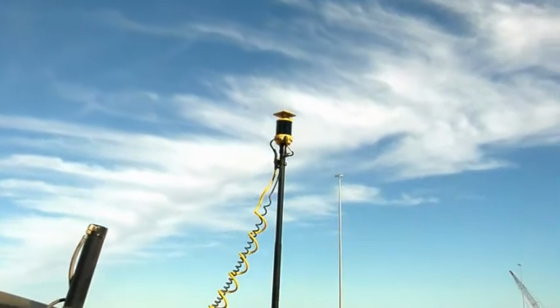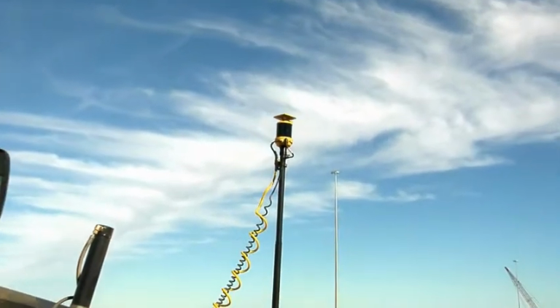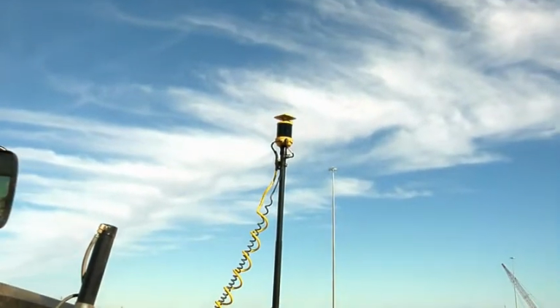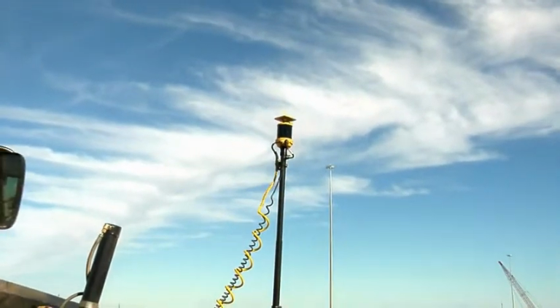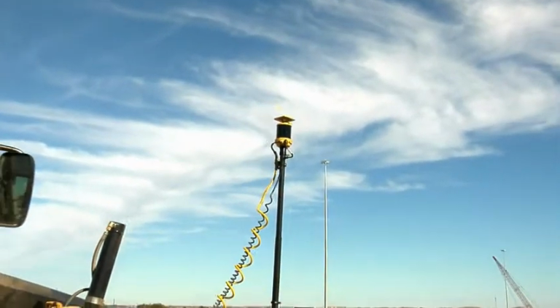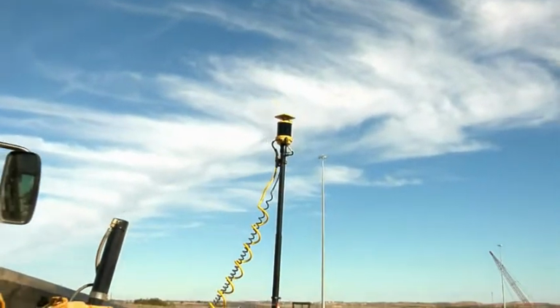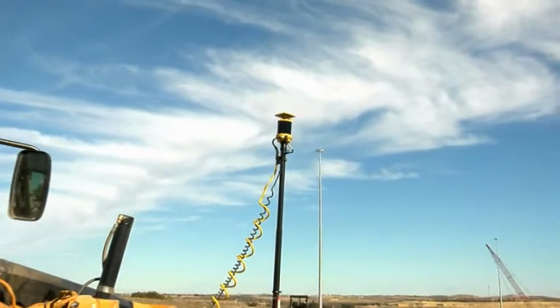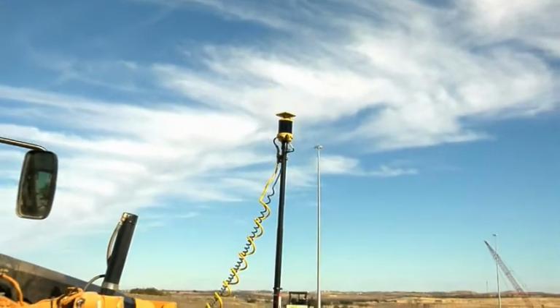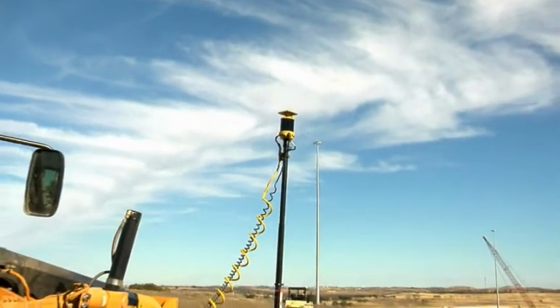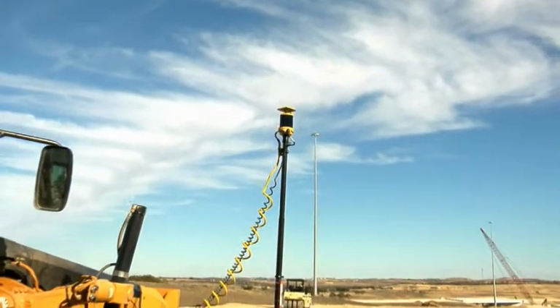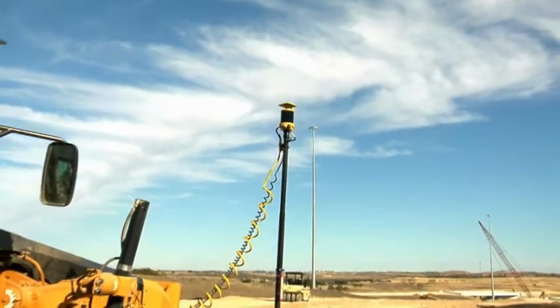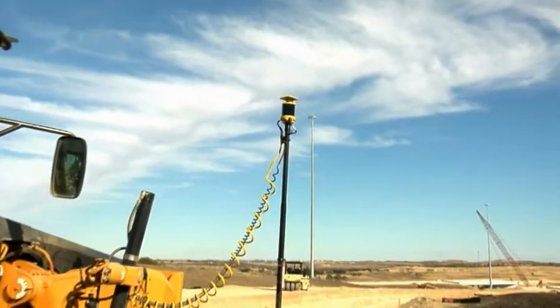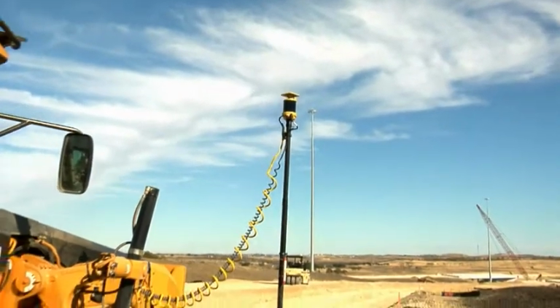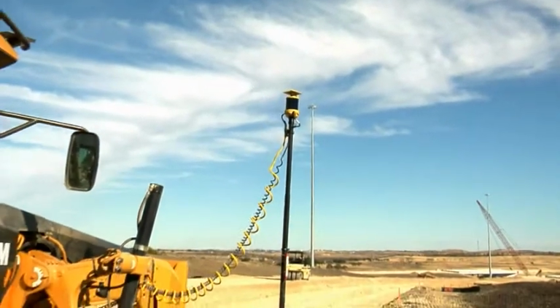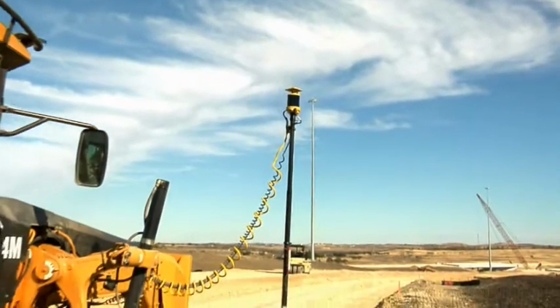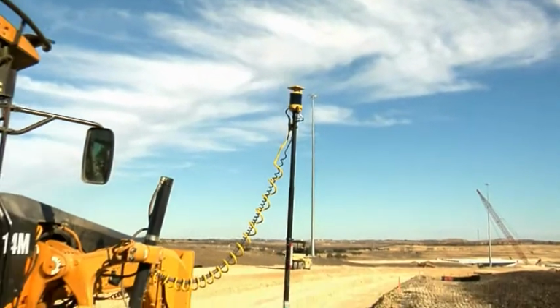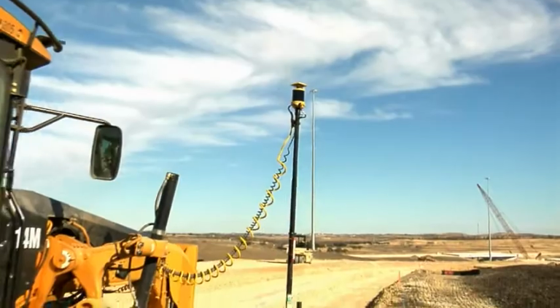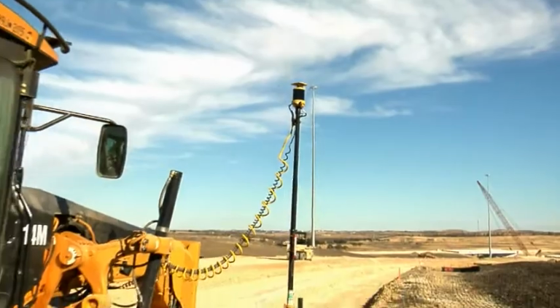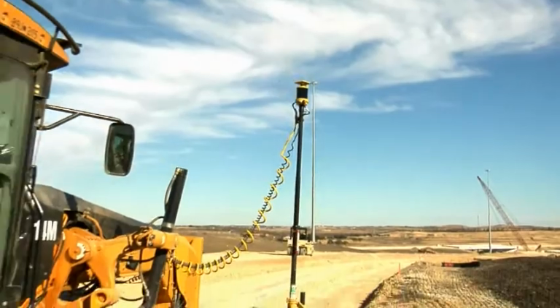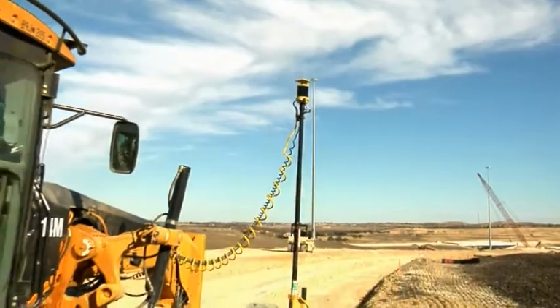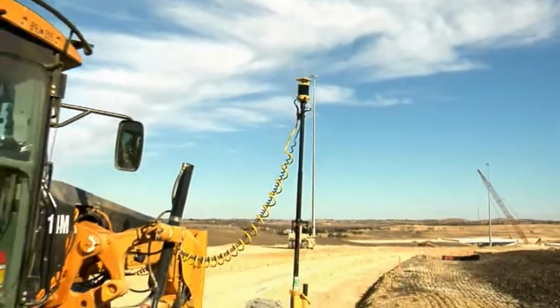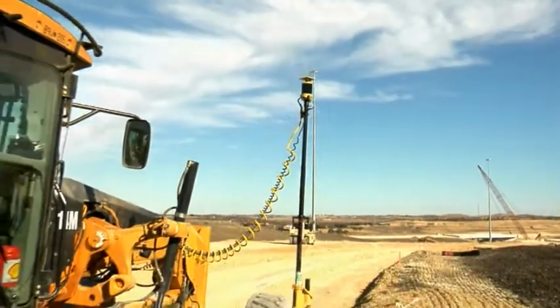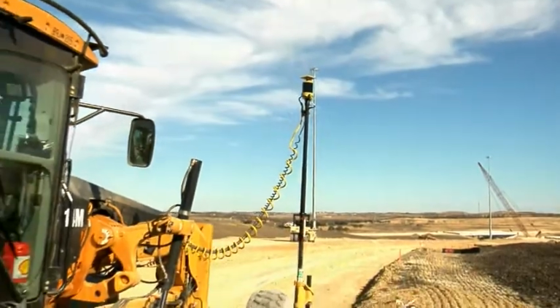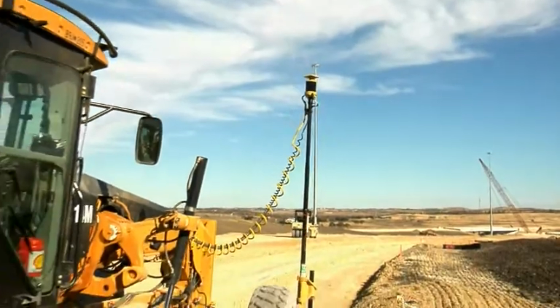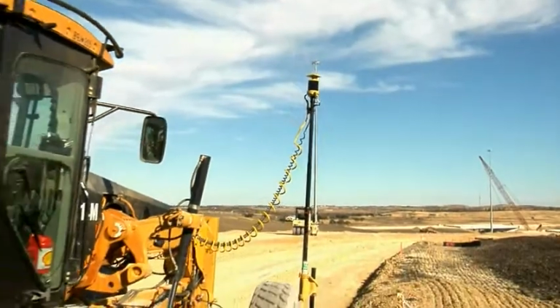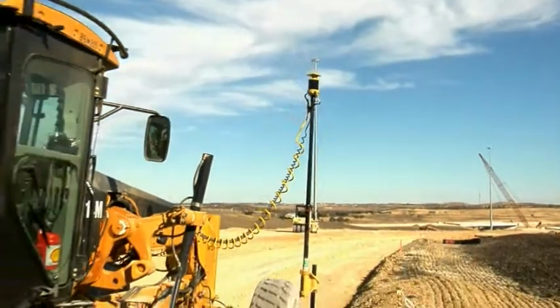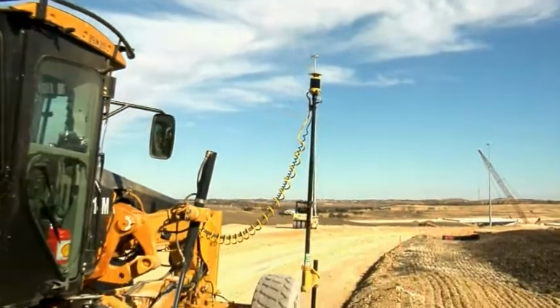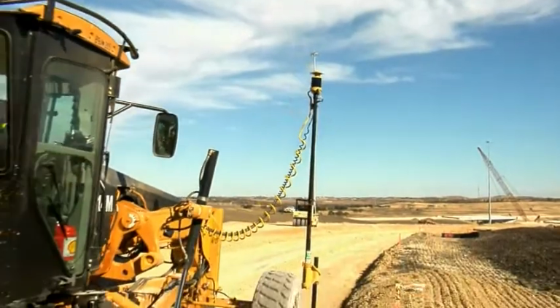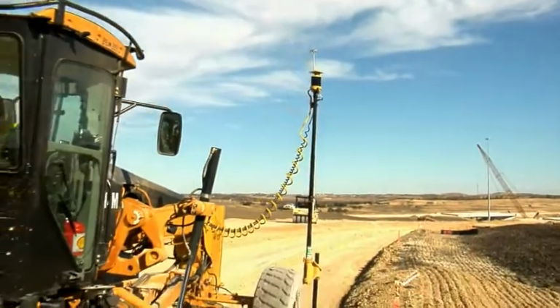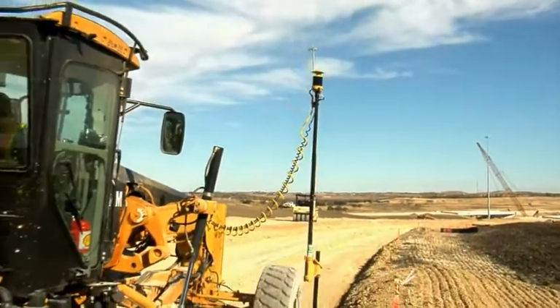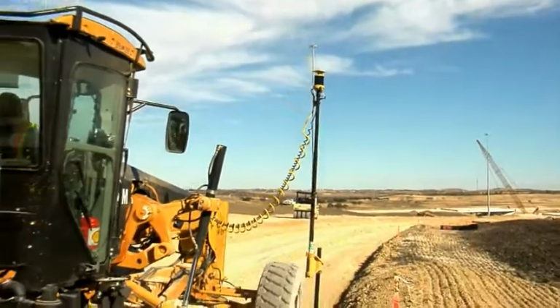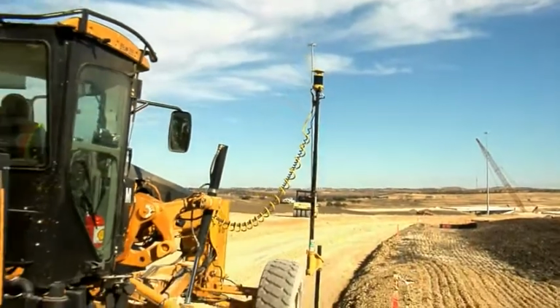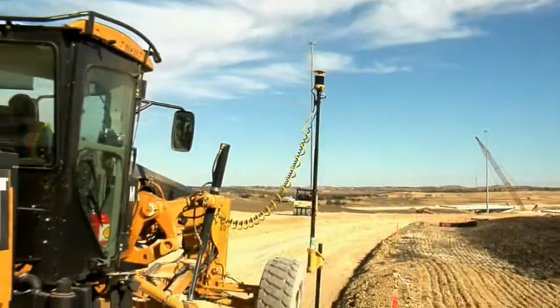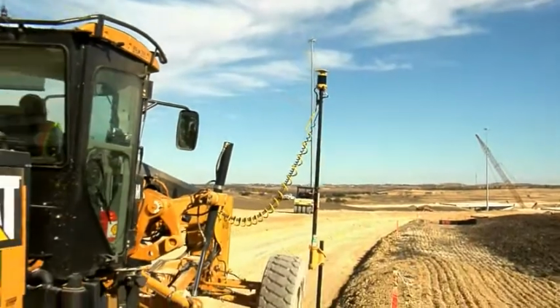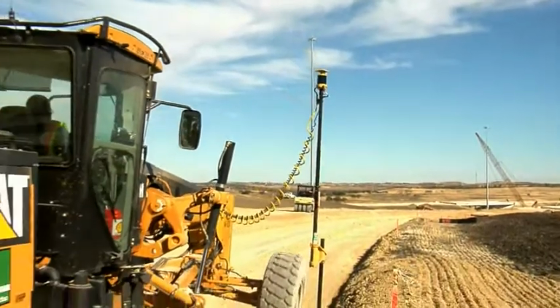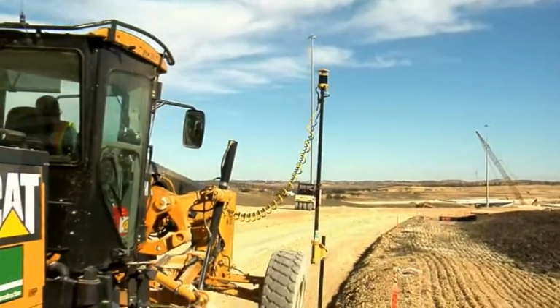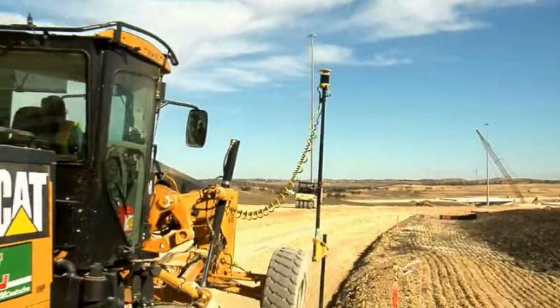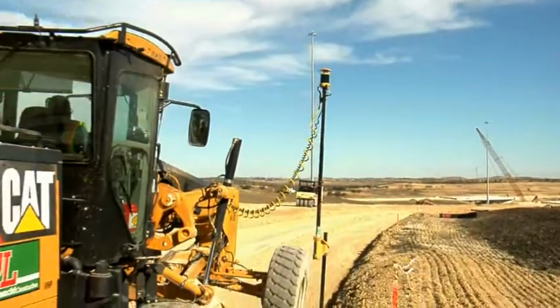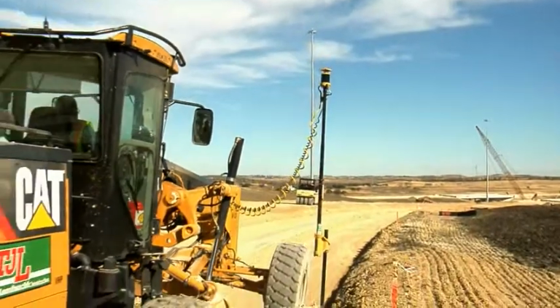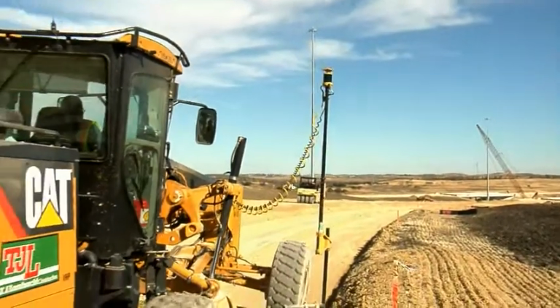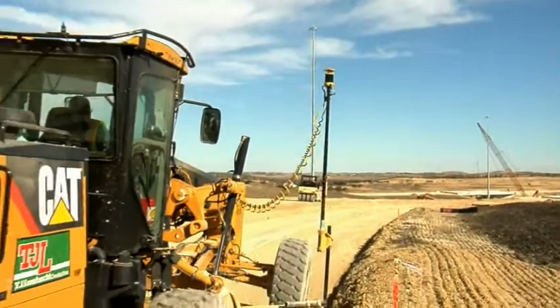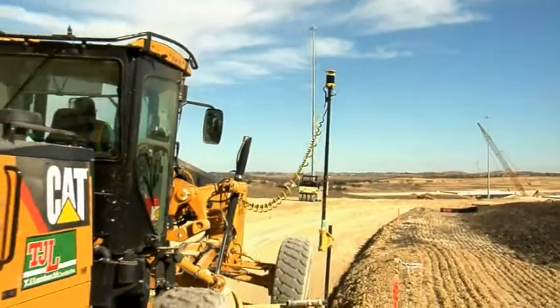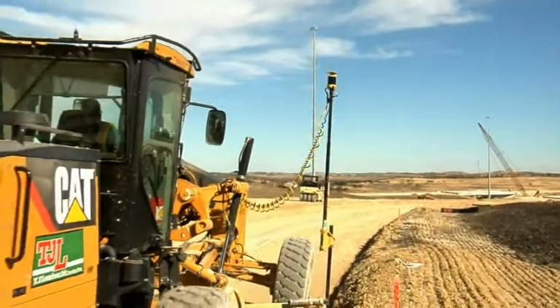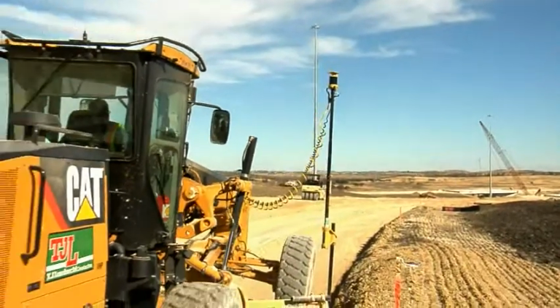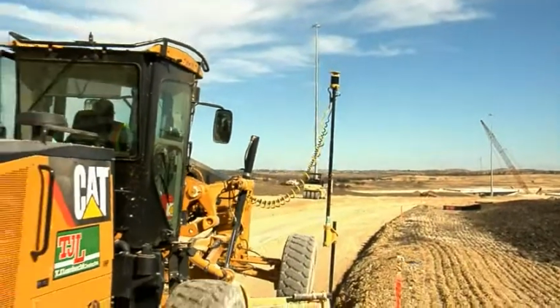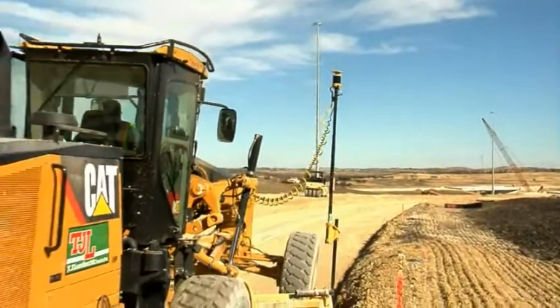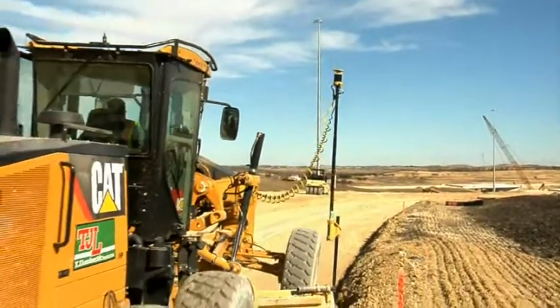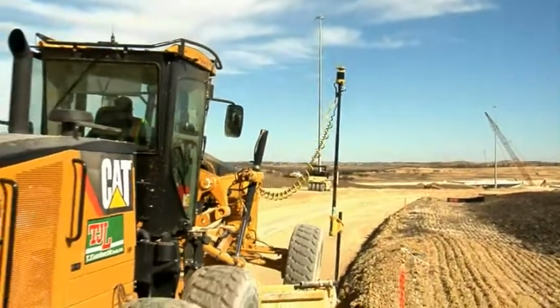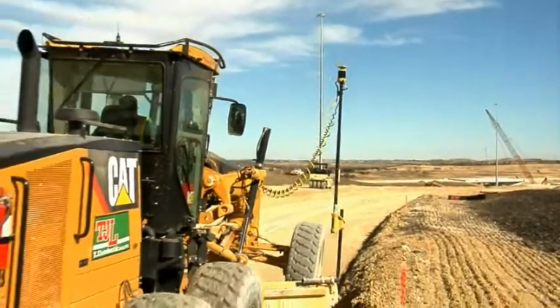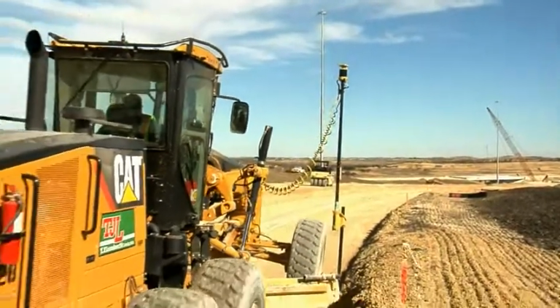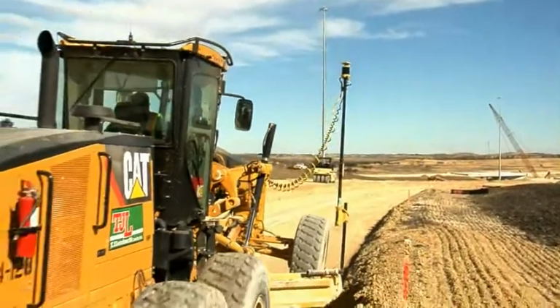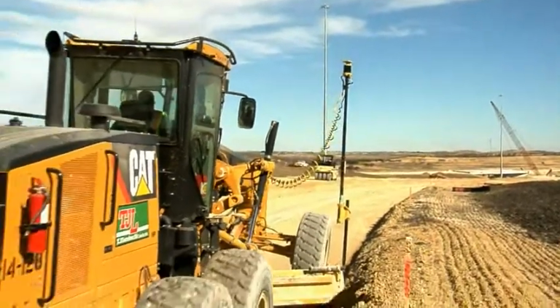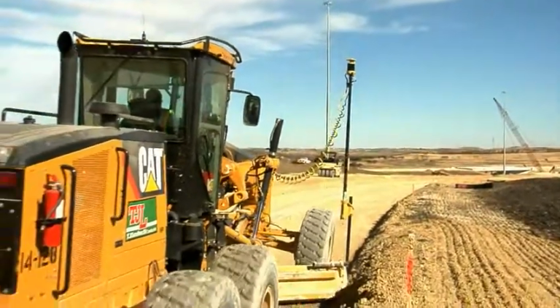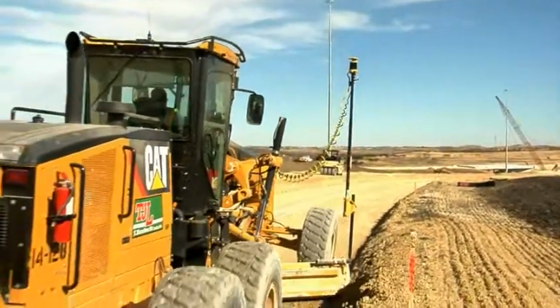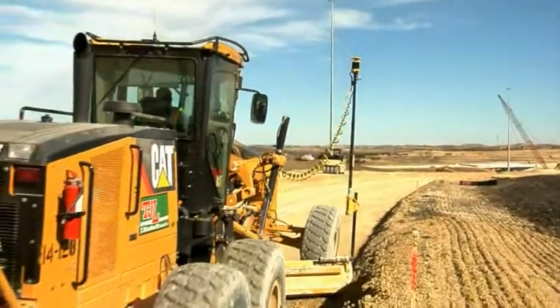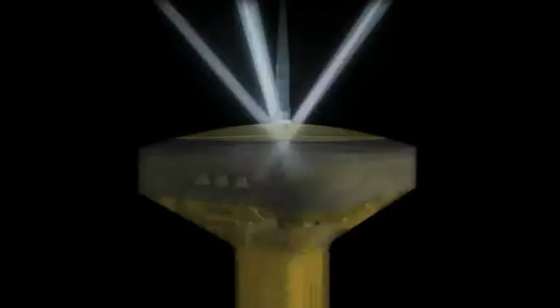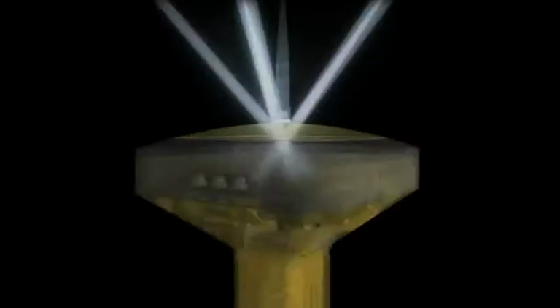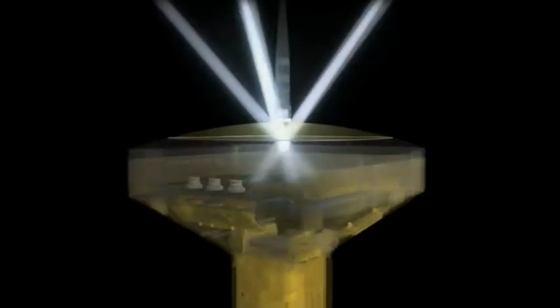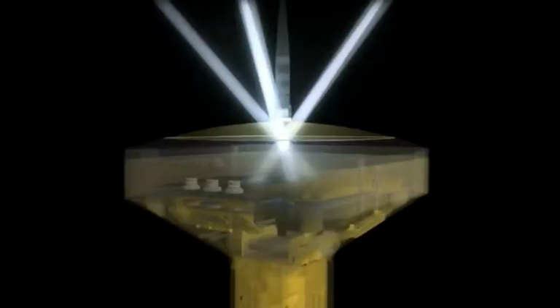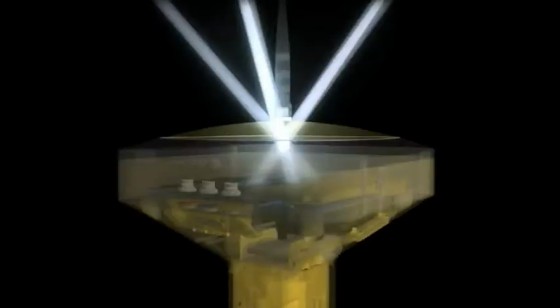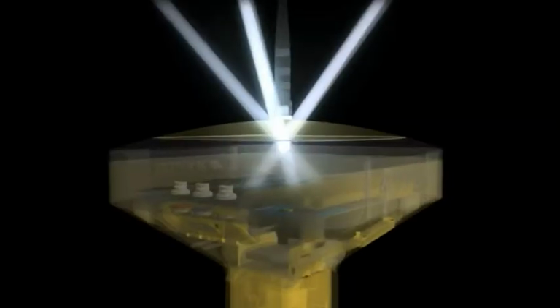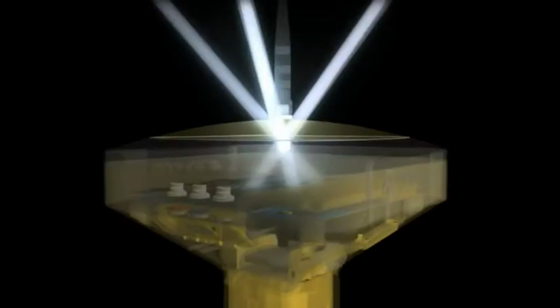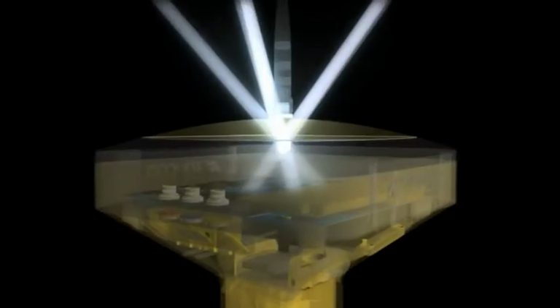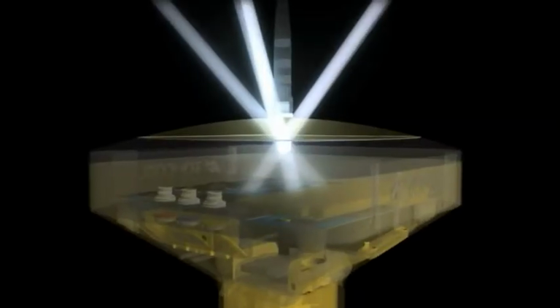No stakes, no string lines, no total stations — and it's all fully automated.